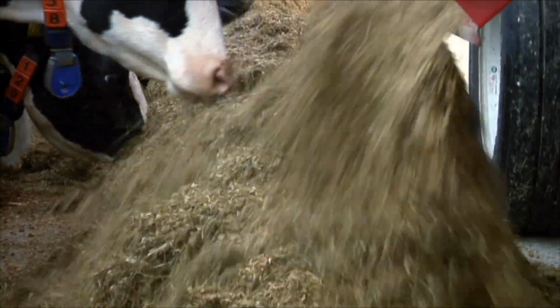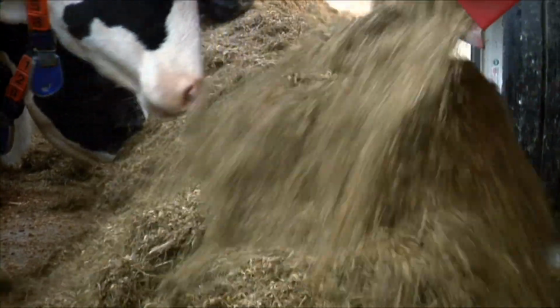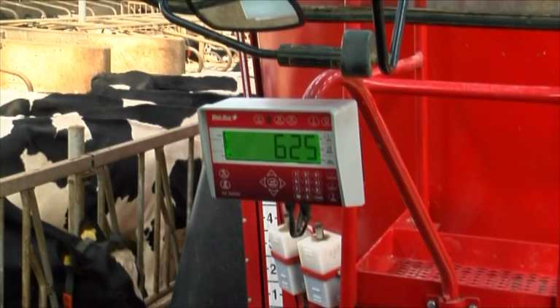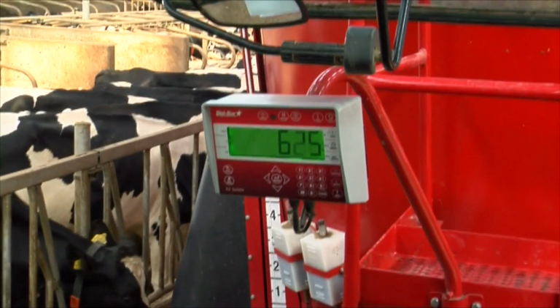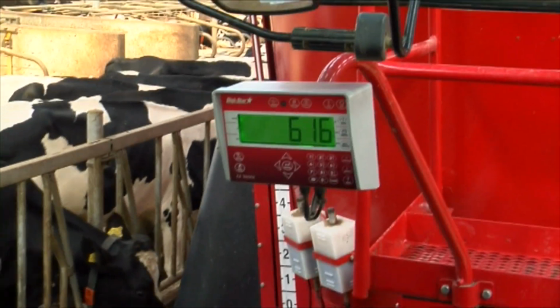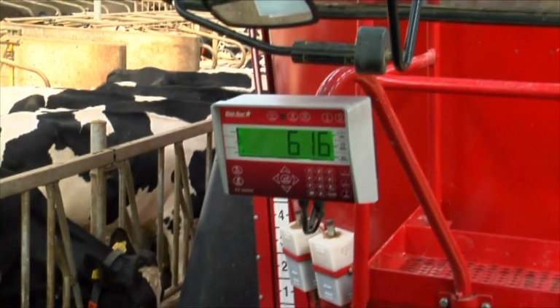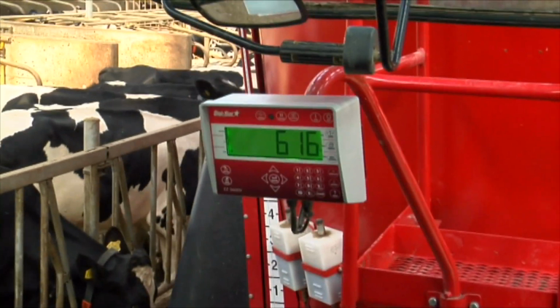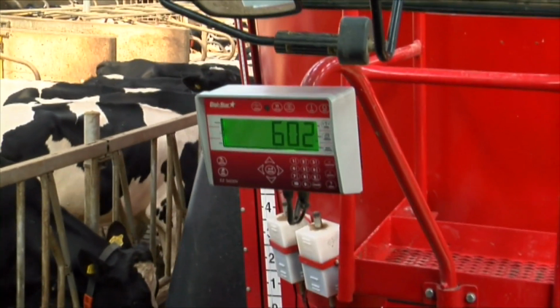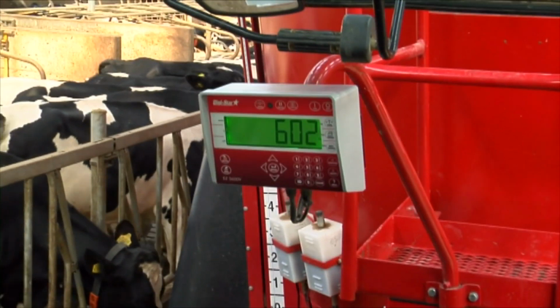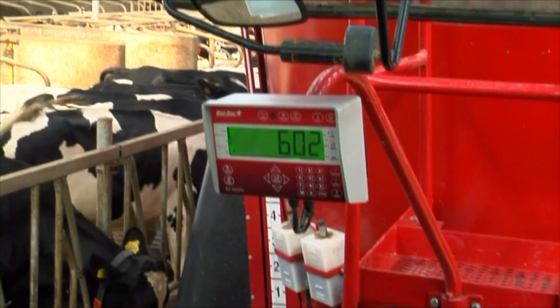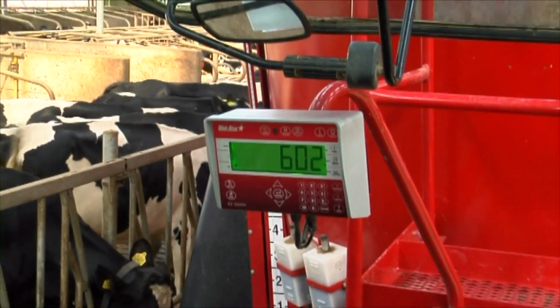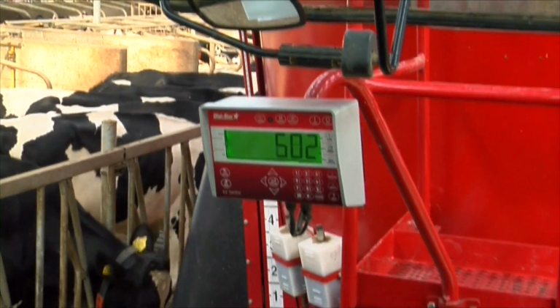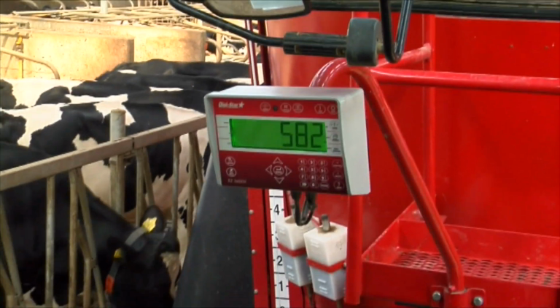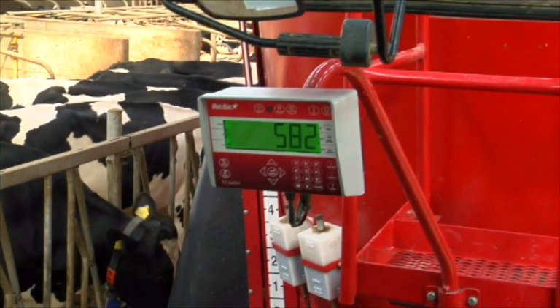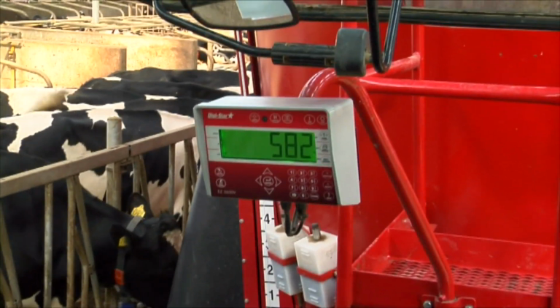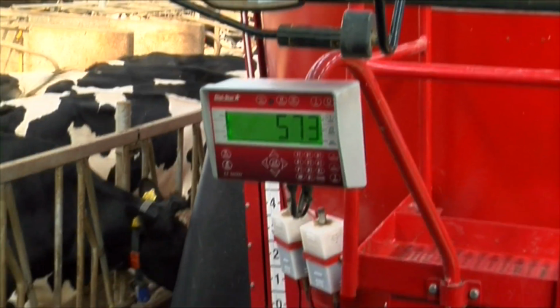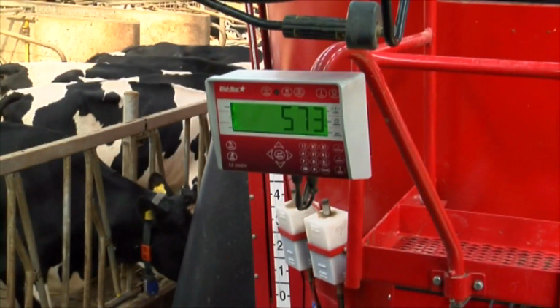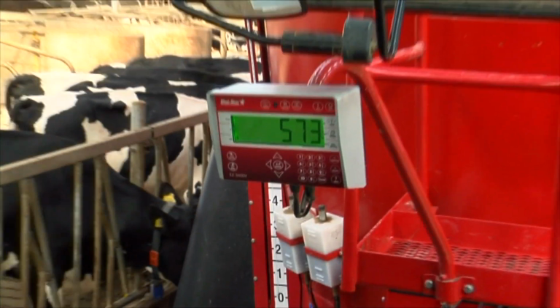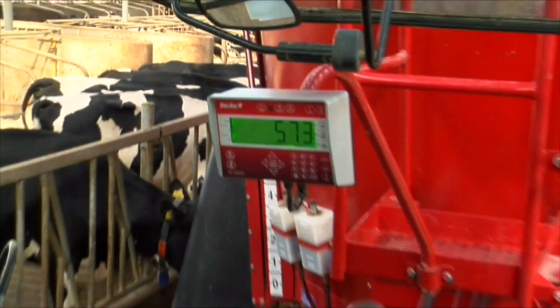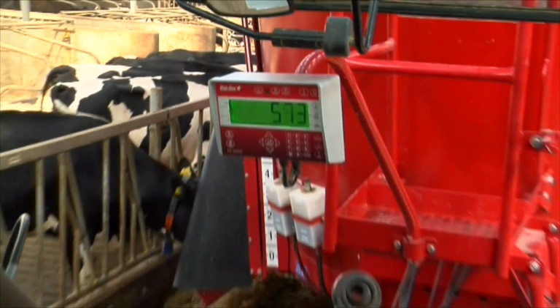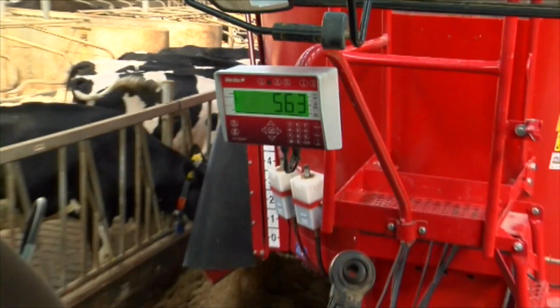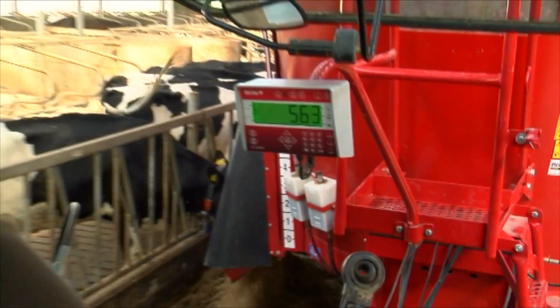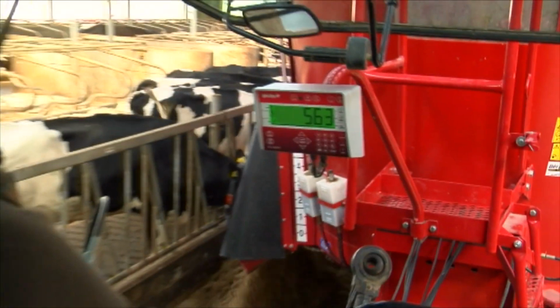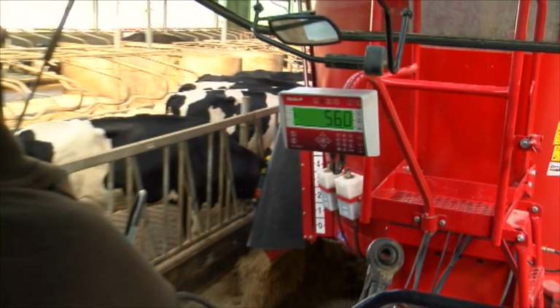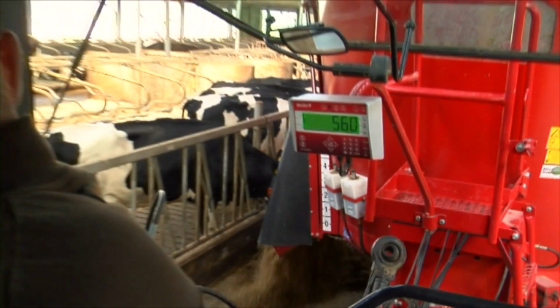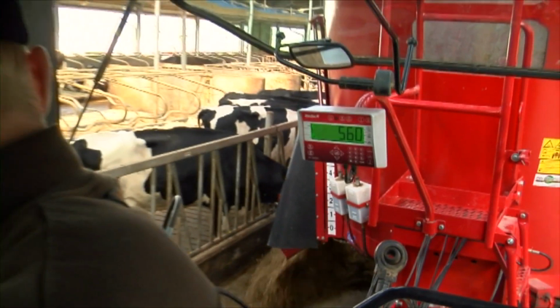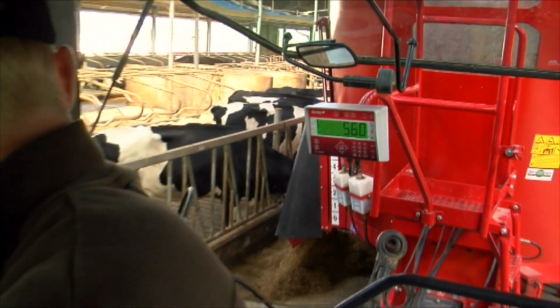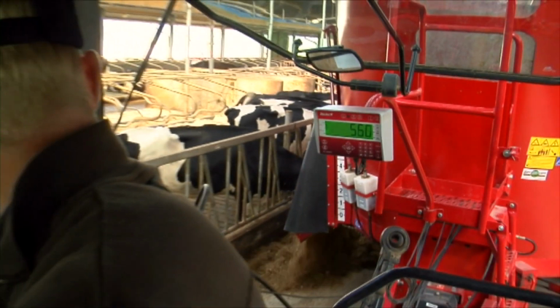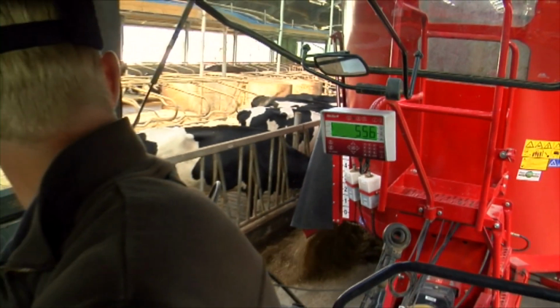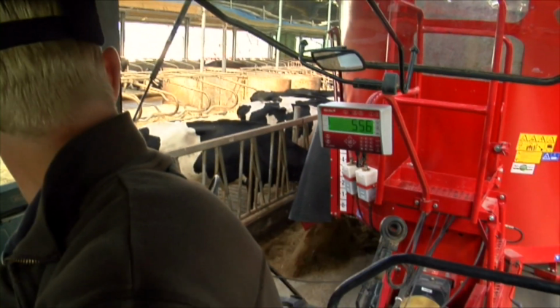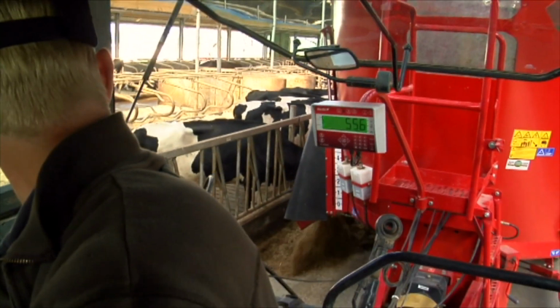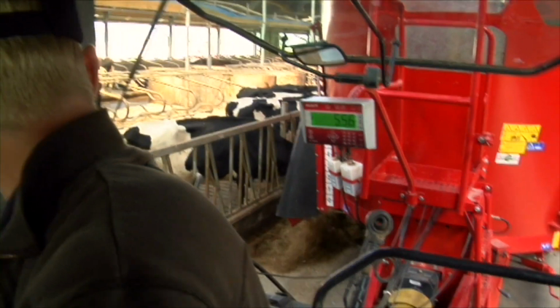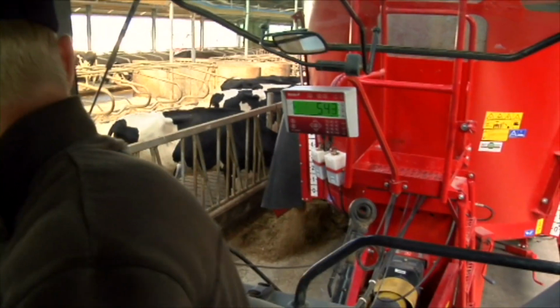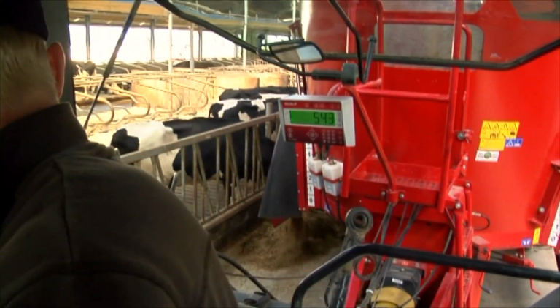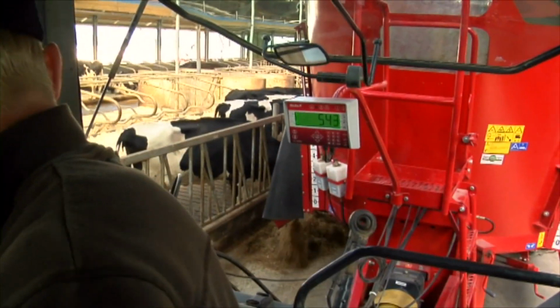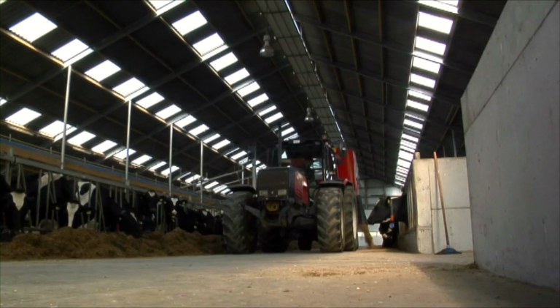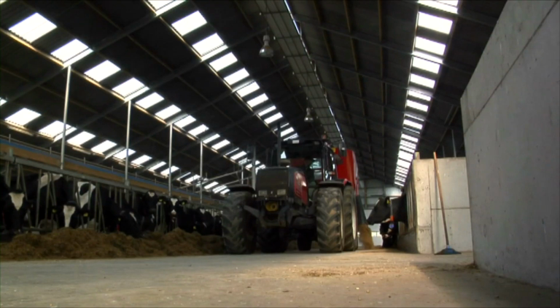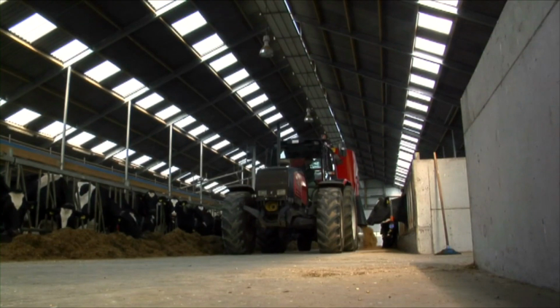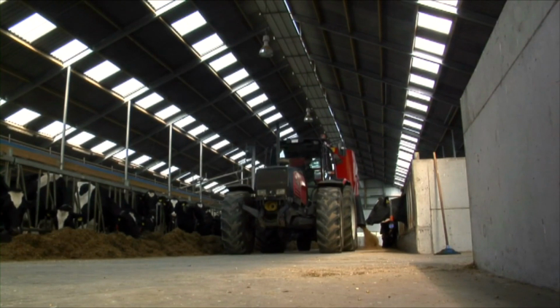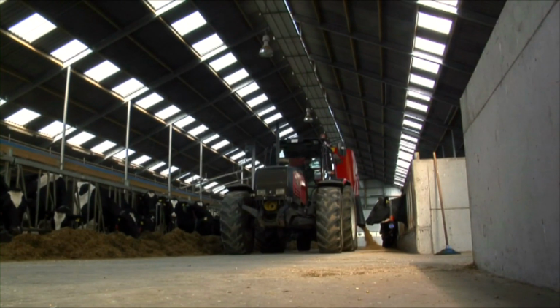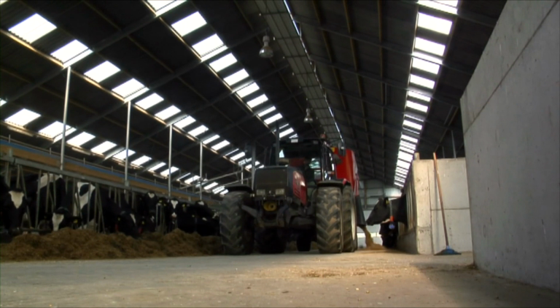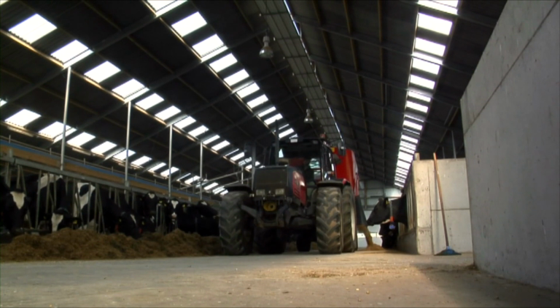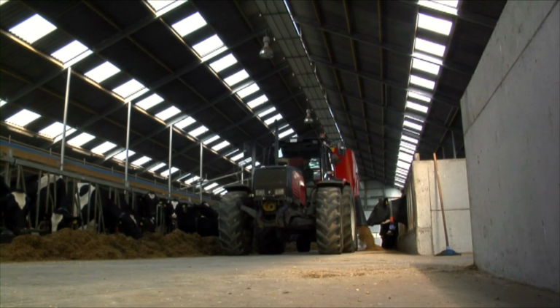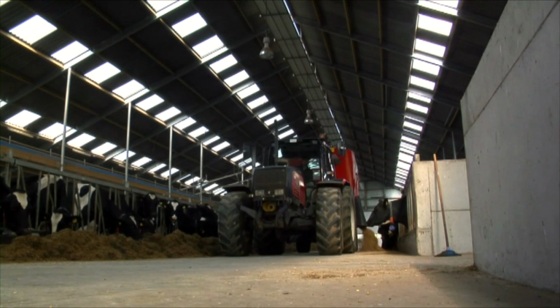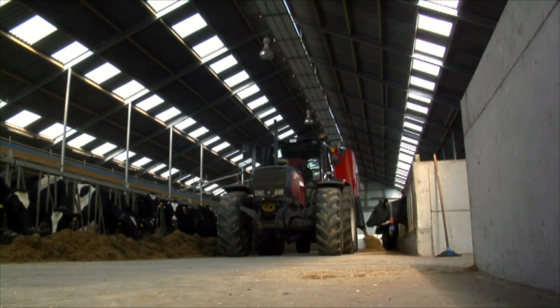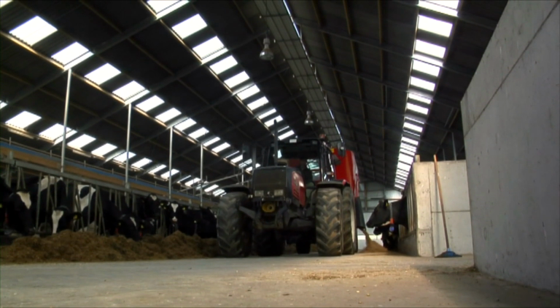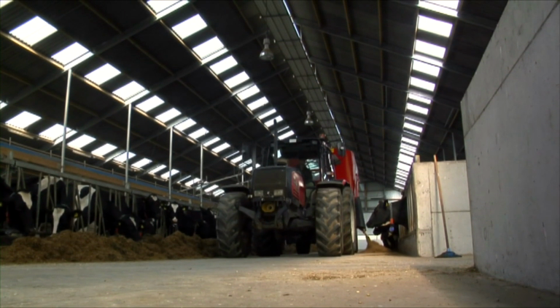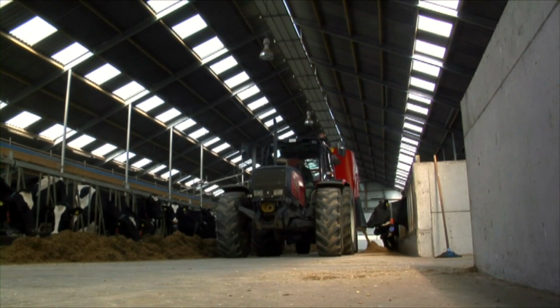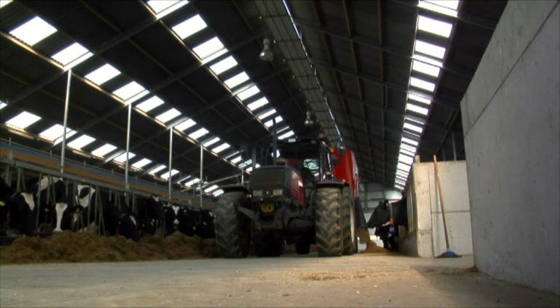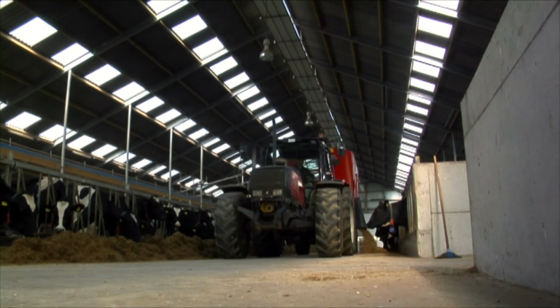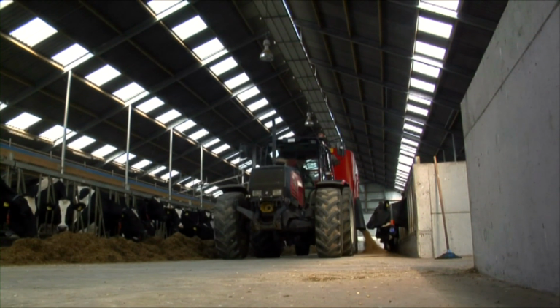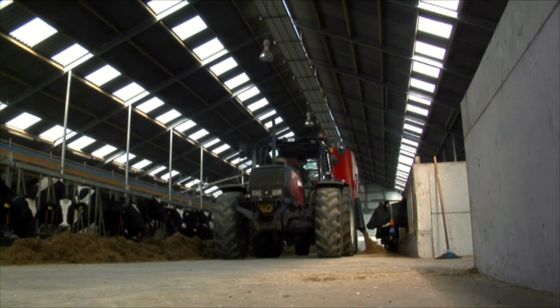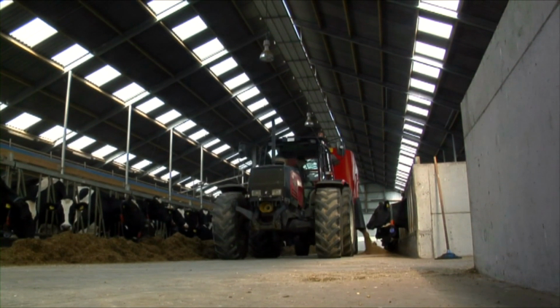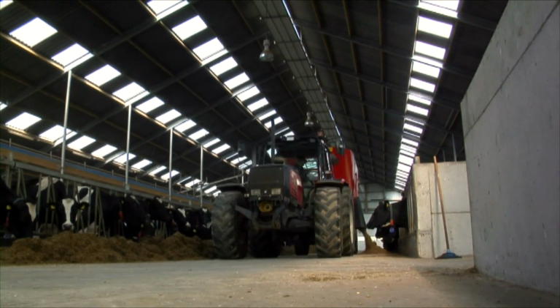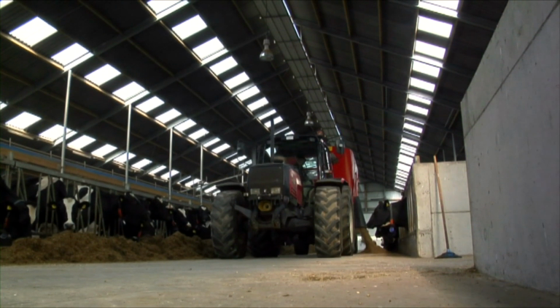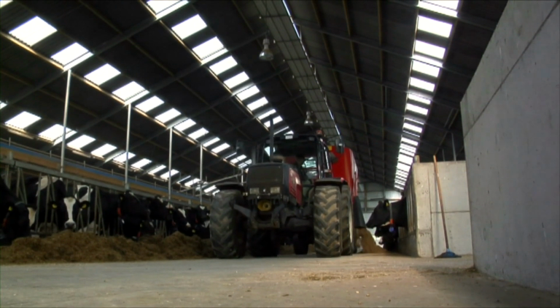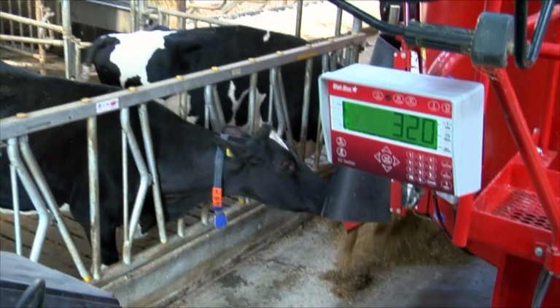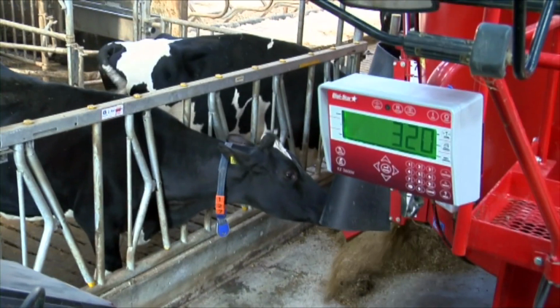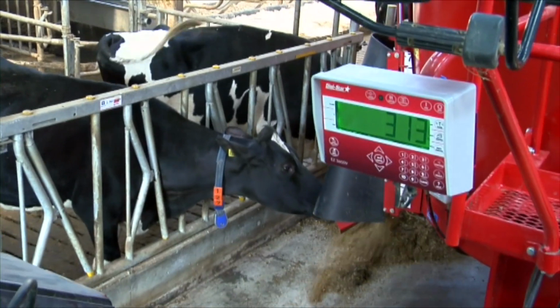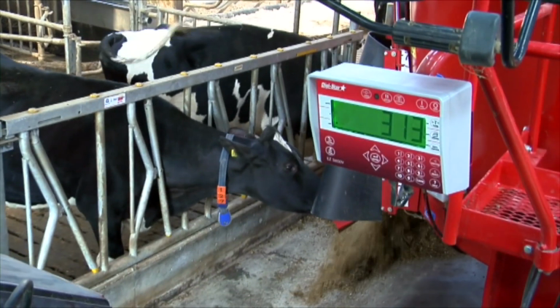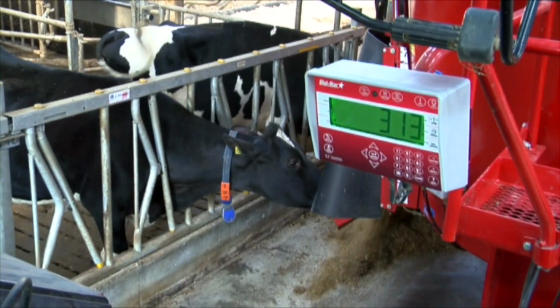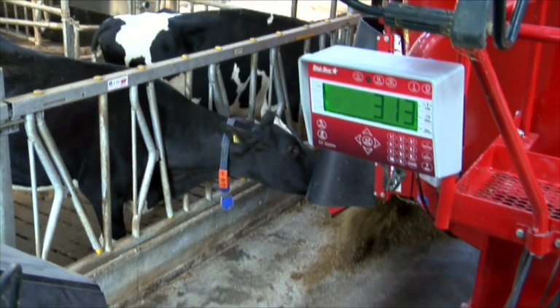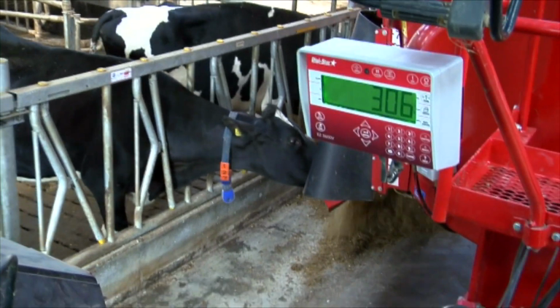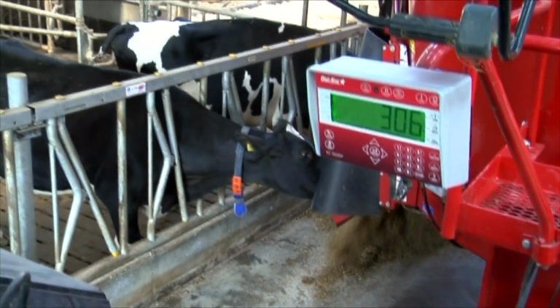Loading and feeding data are sent back to the PC. This data is used to compile management reports and for further analysis.